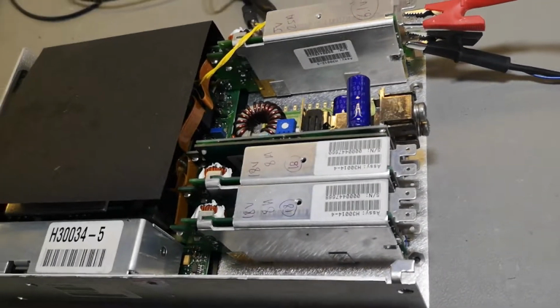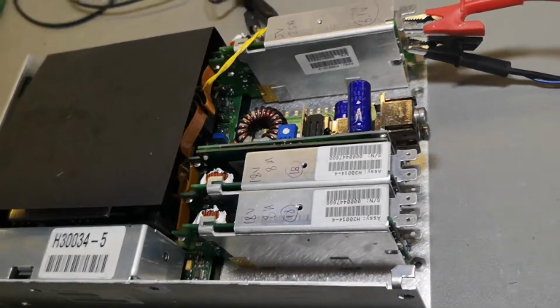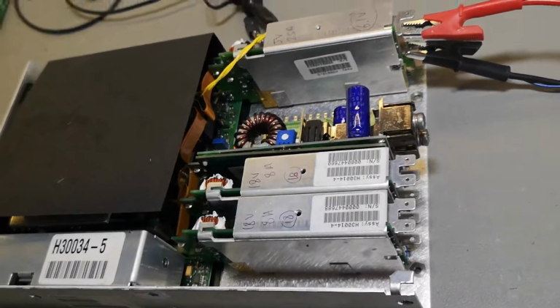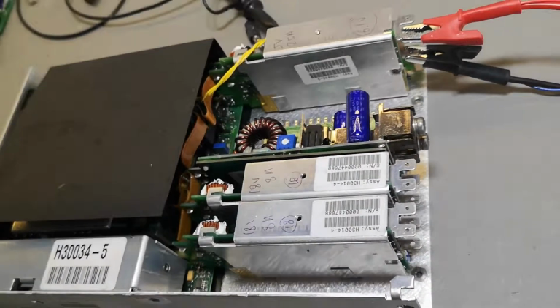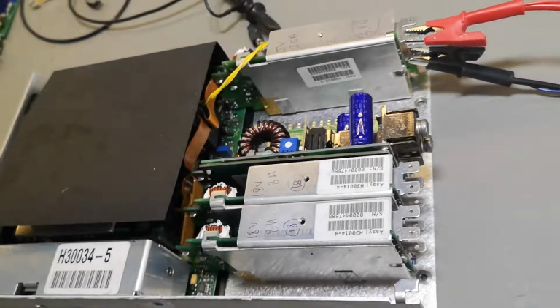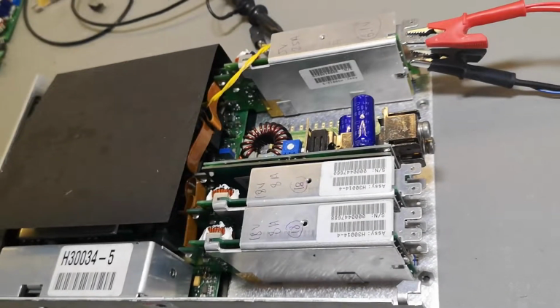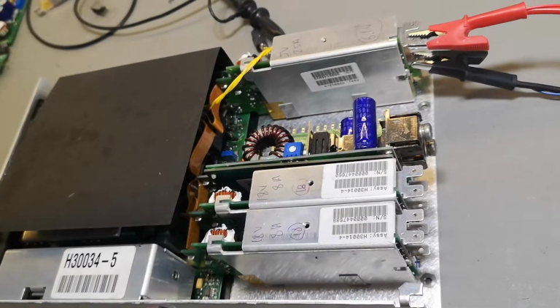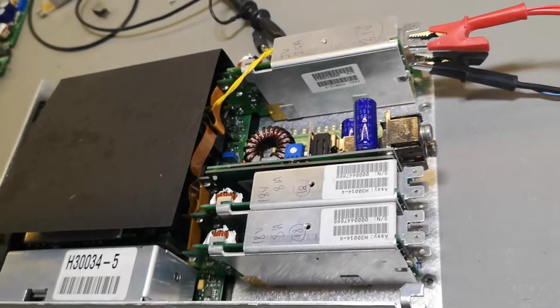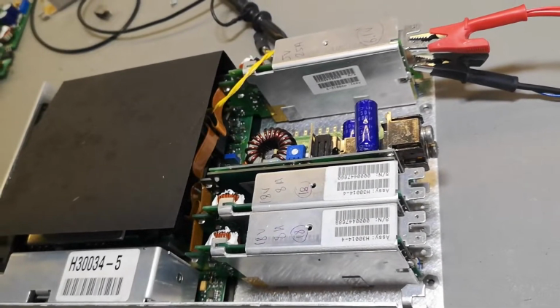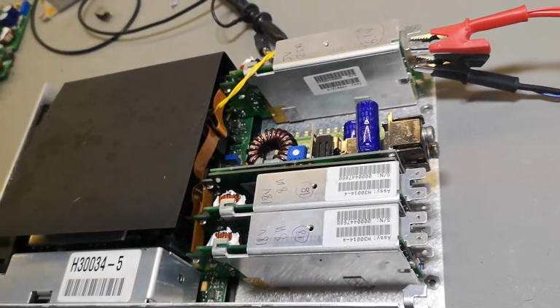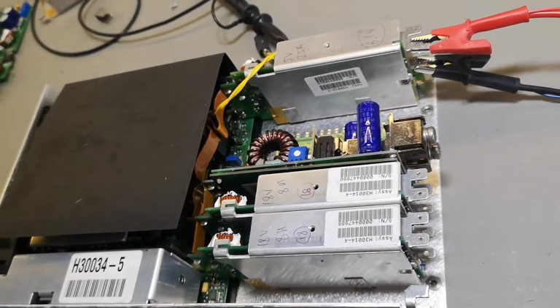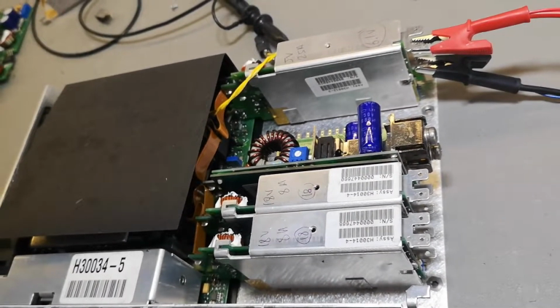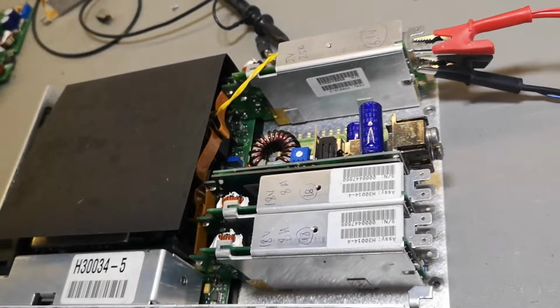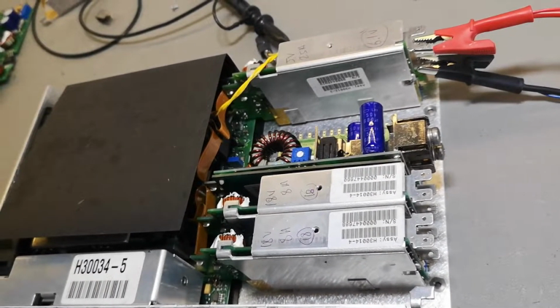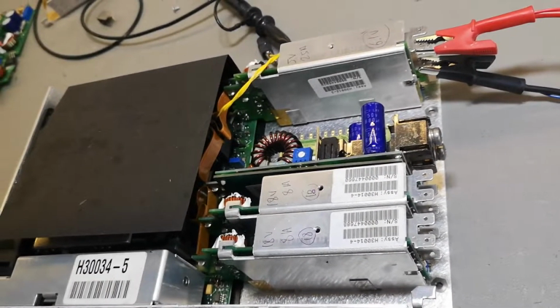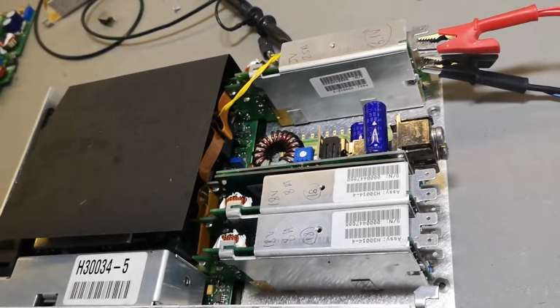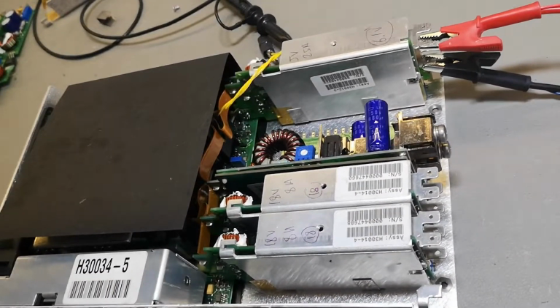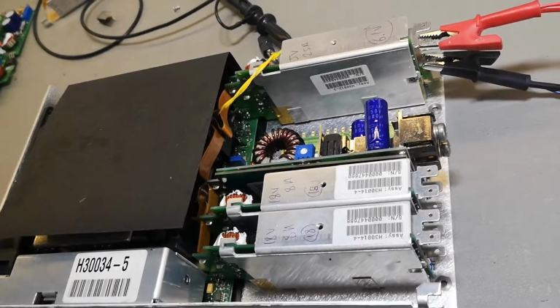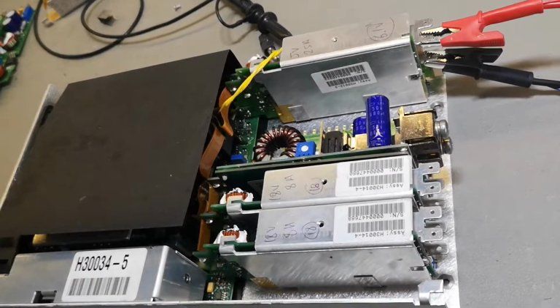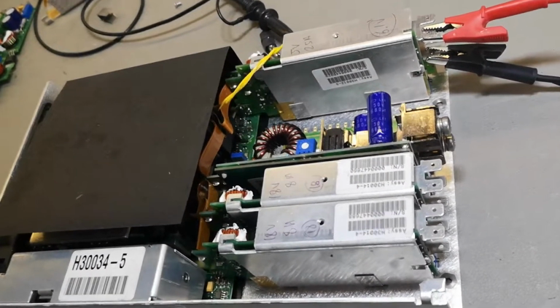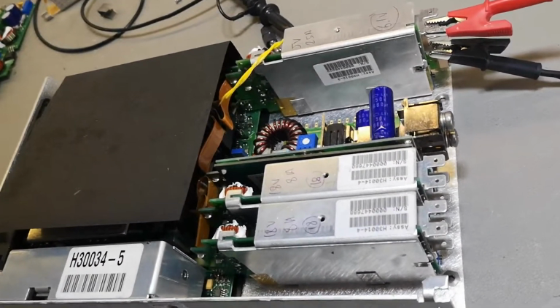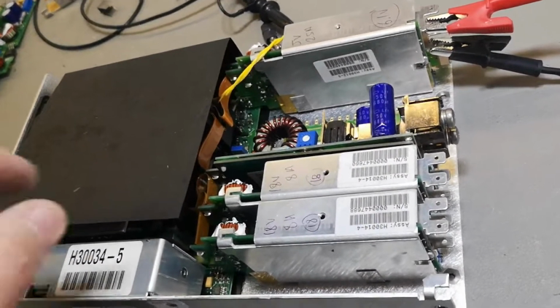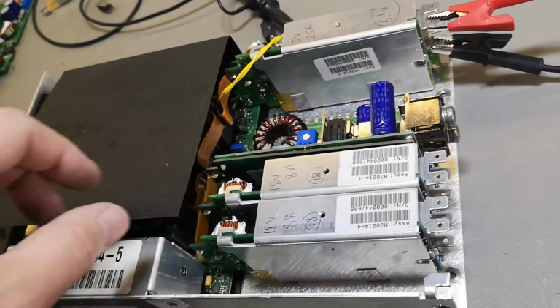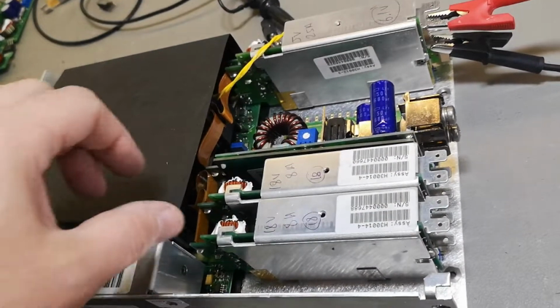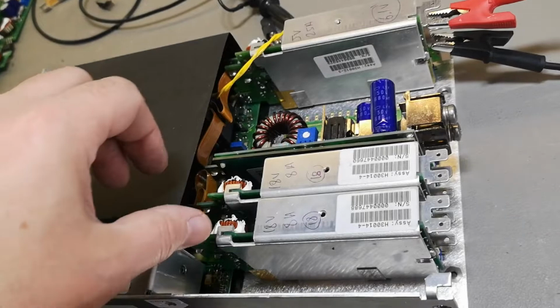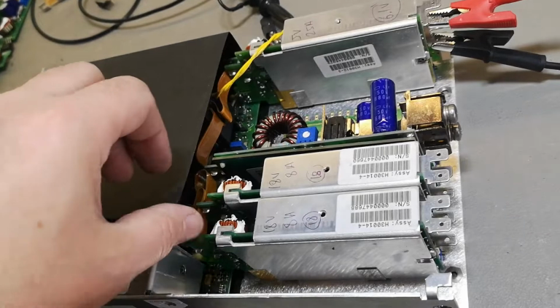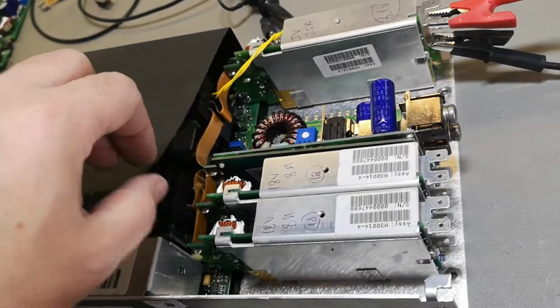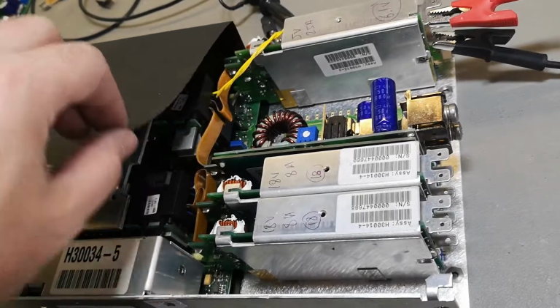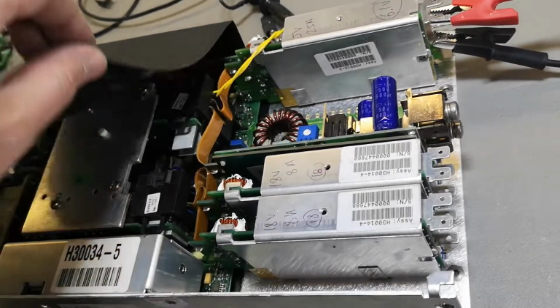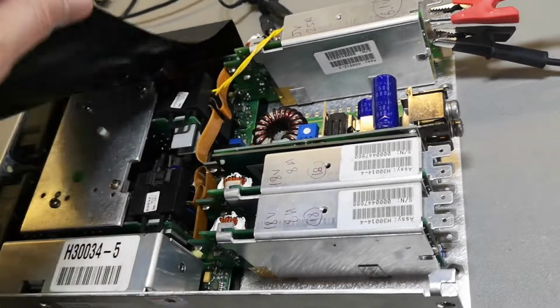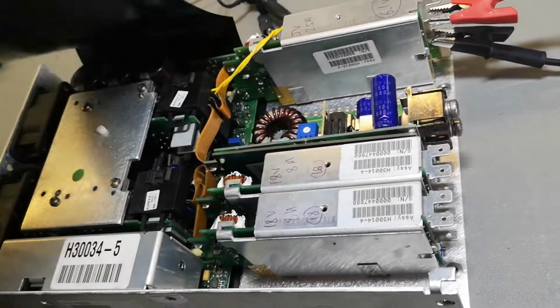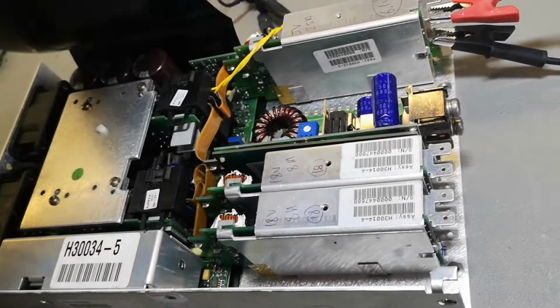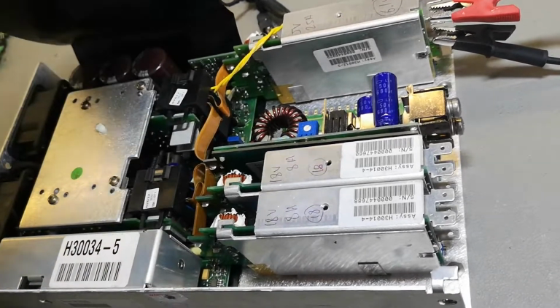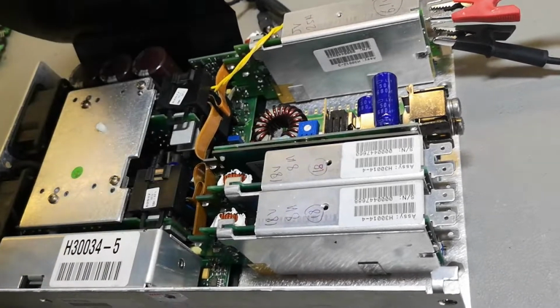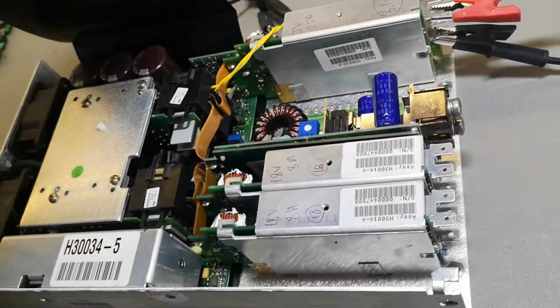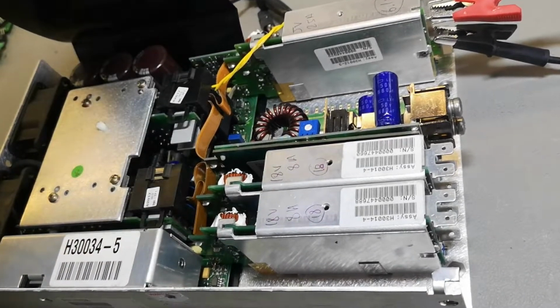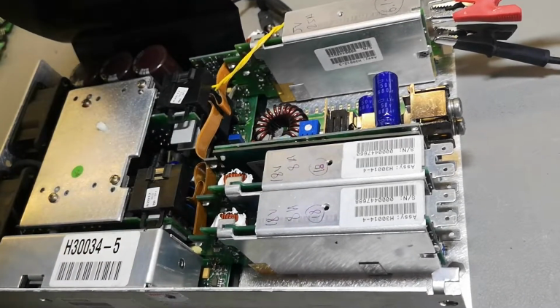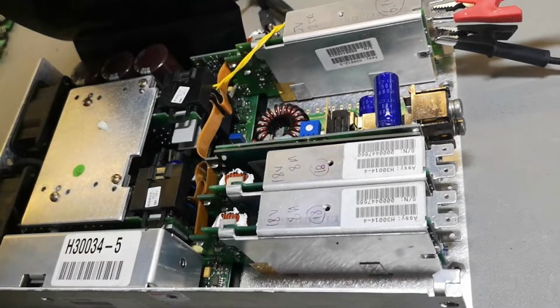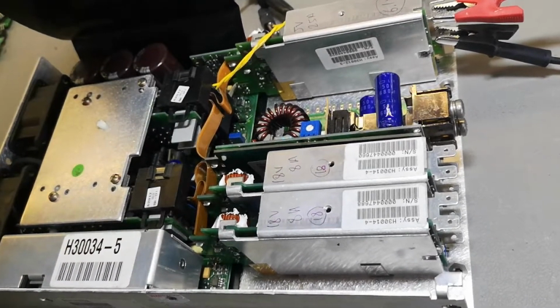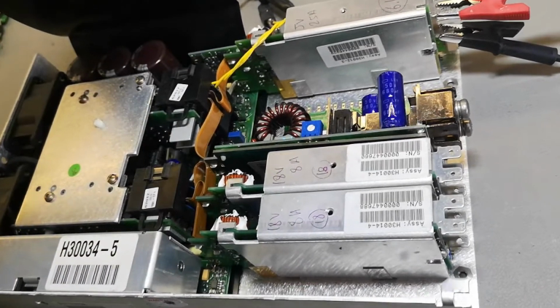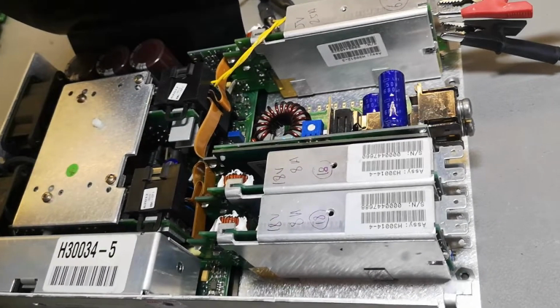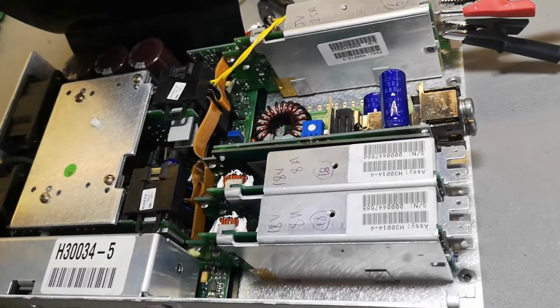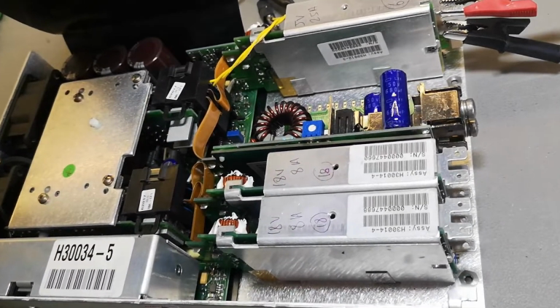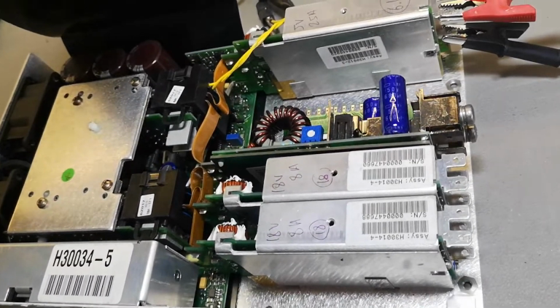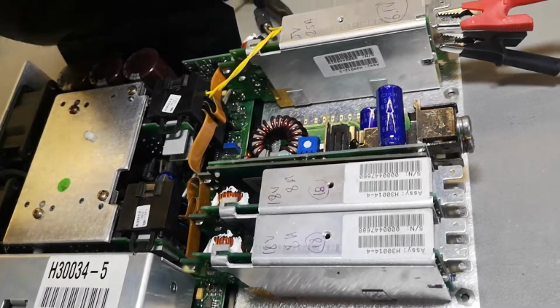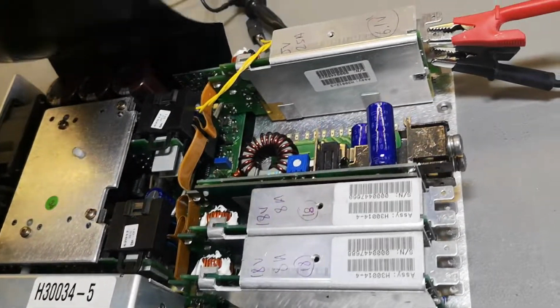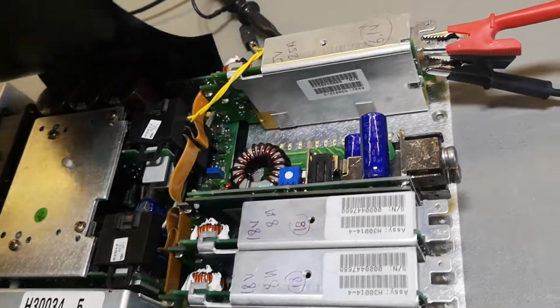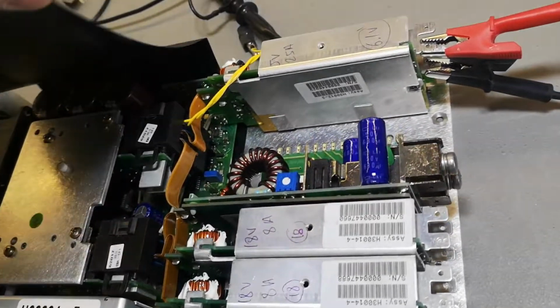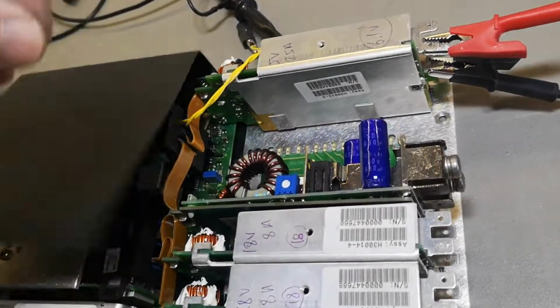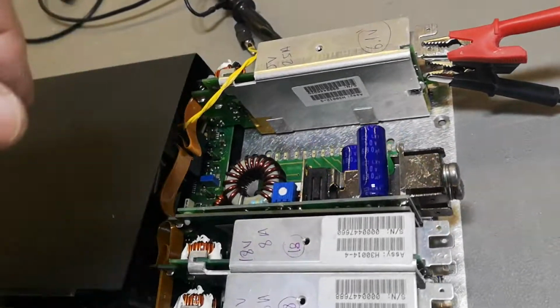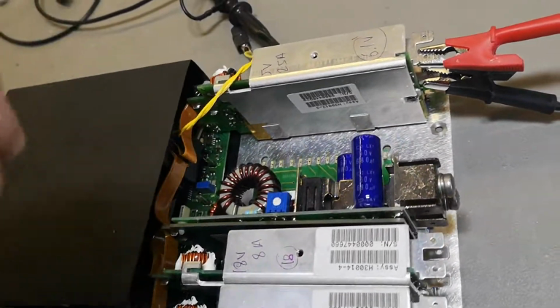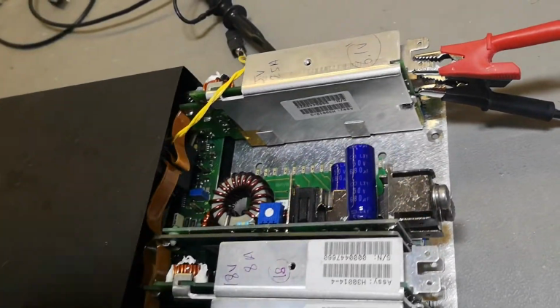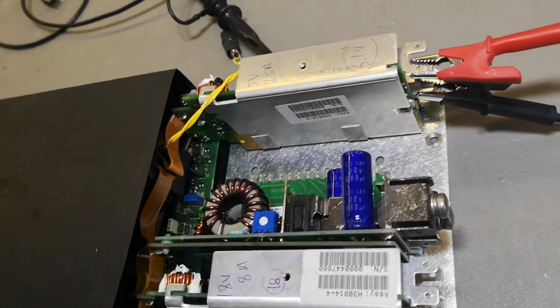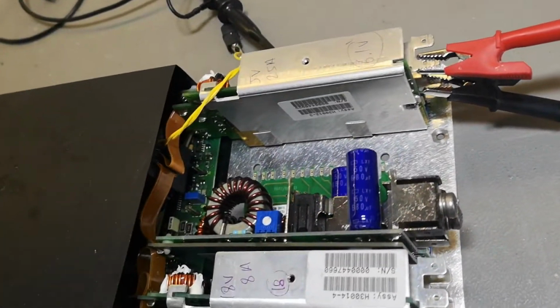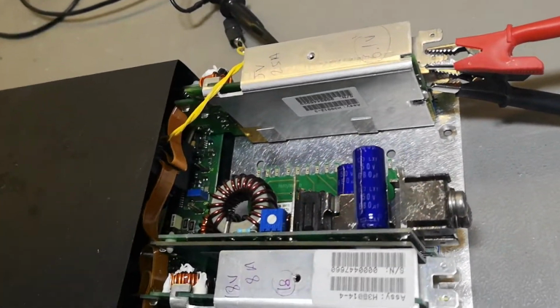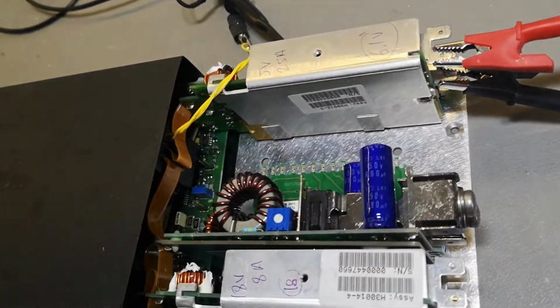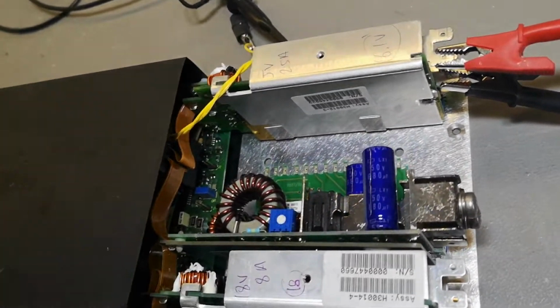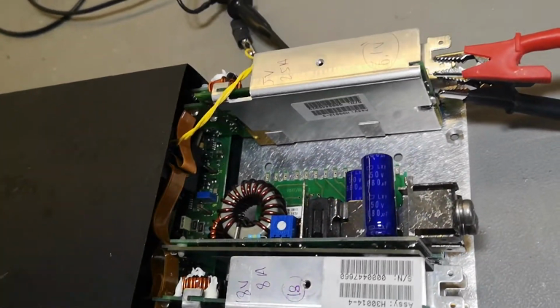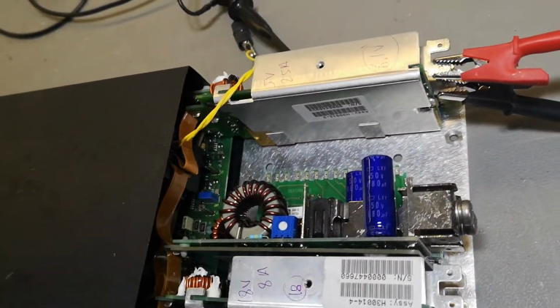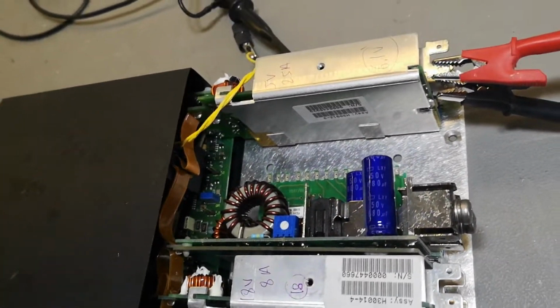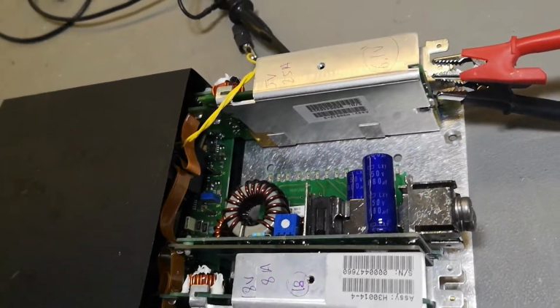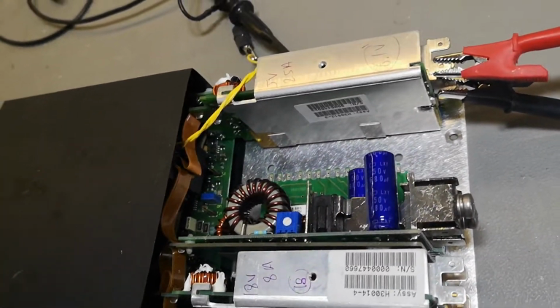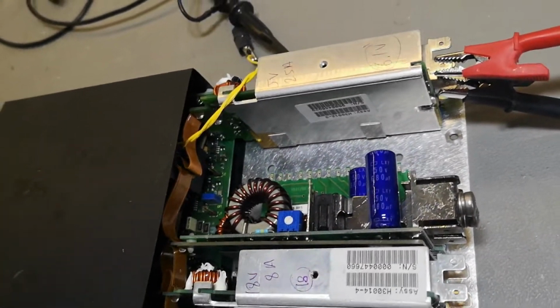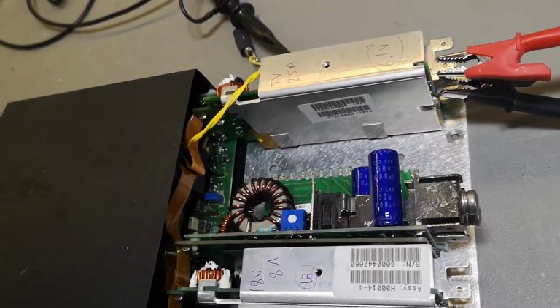I think it's time to just assemble this and install it because I have a project where this needs to go.